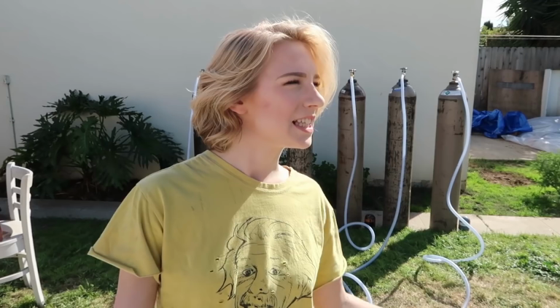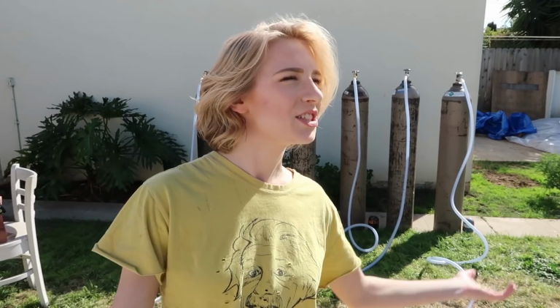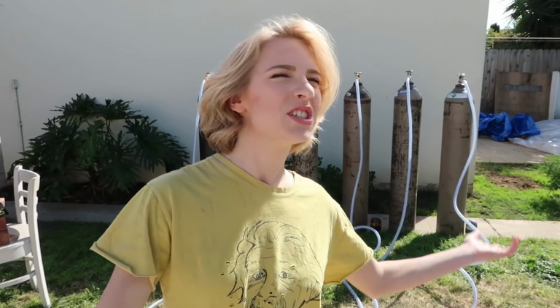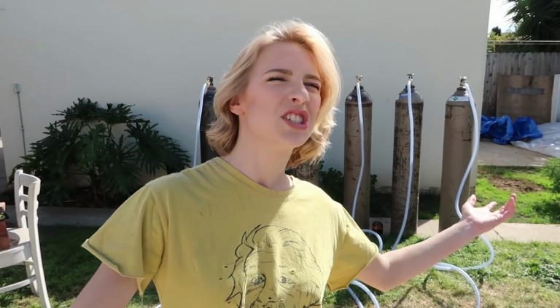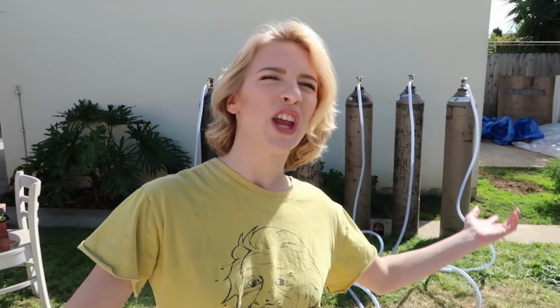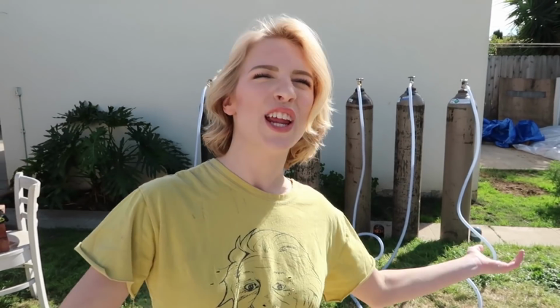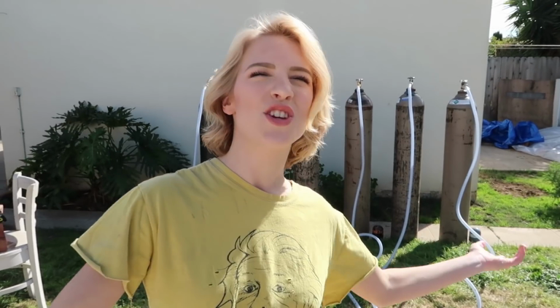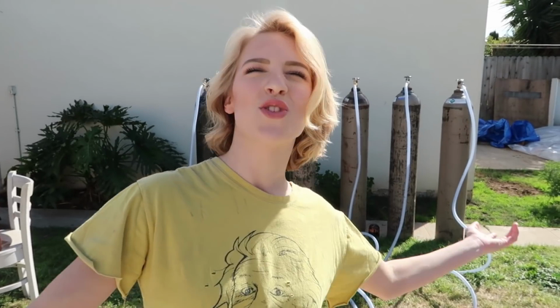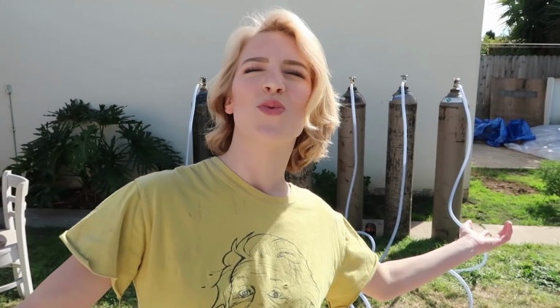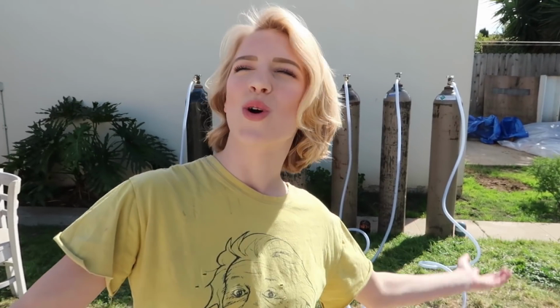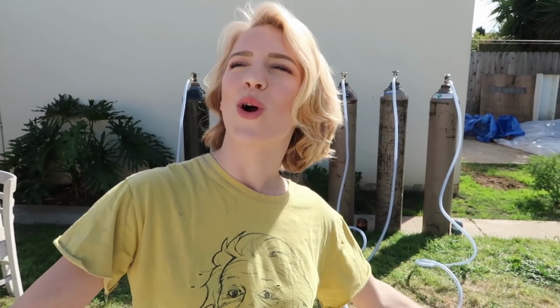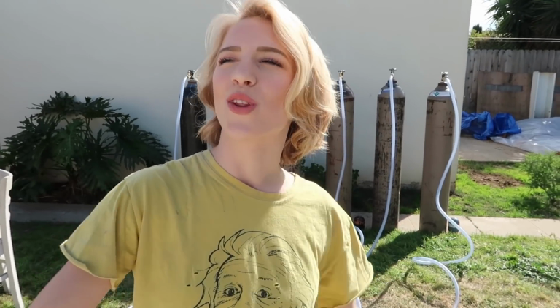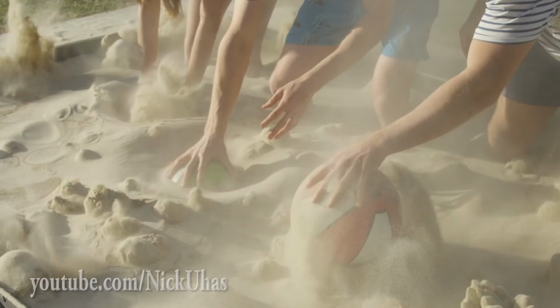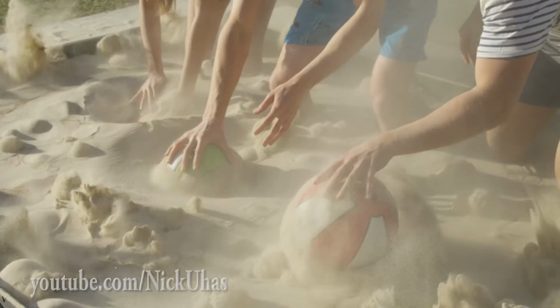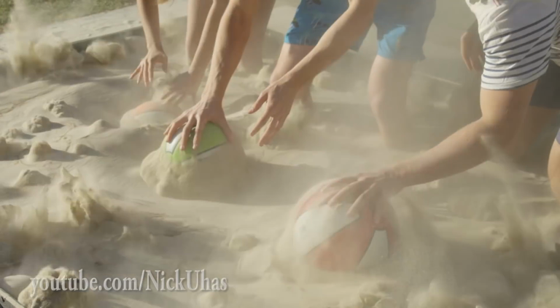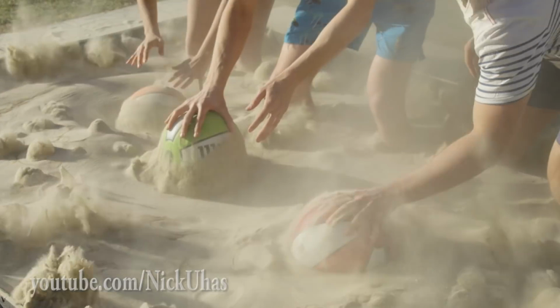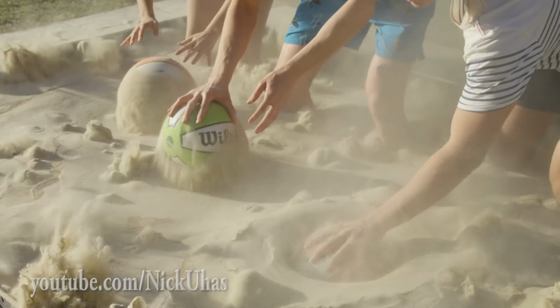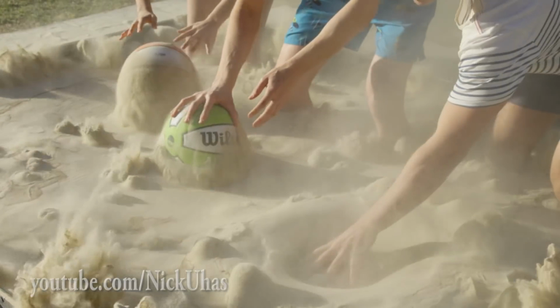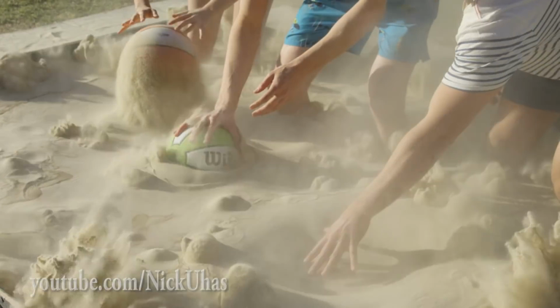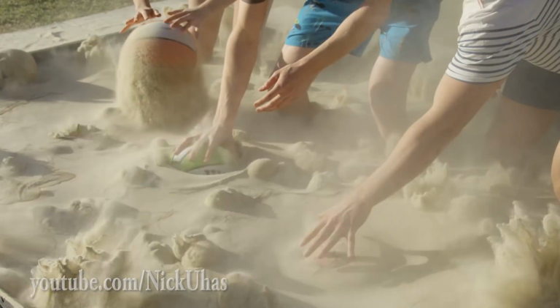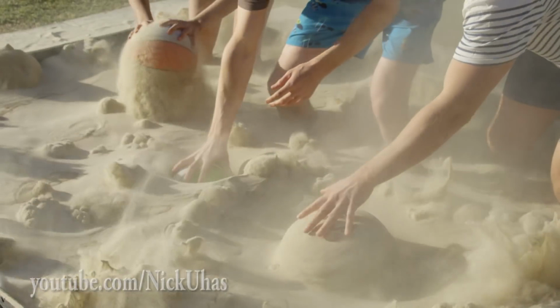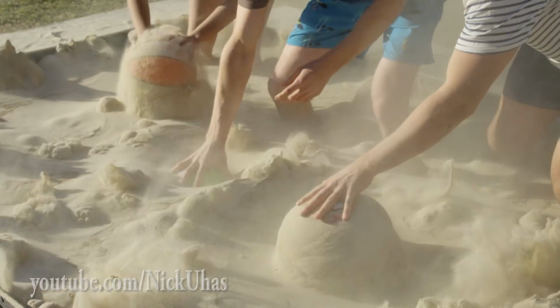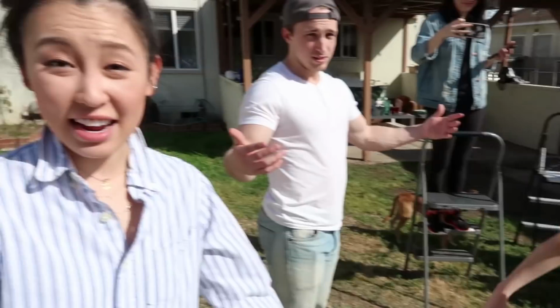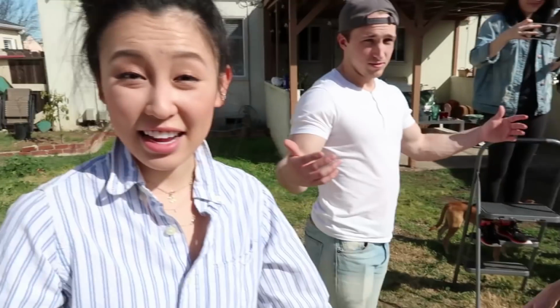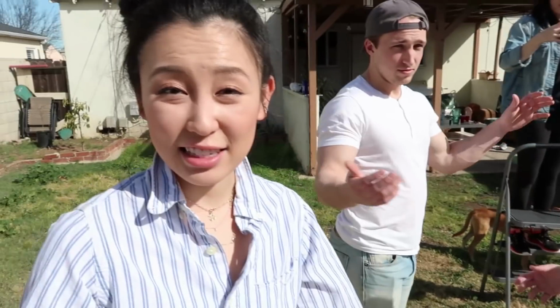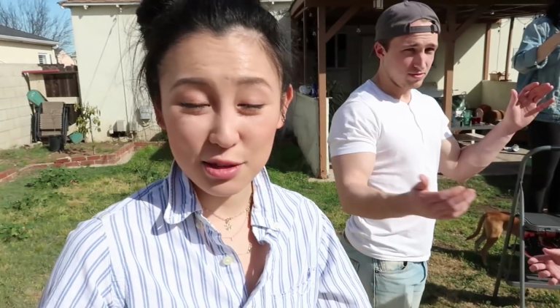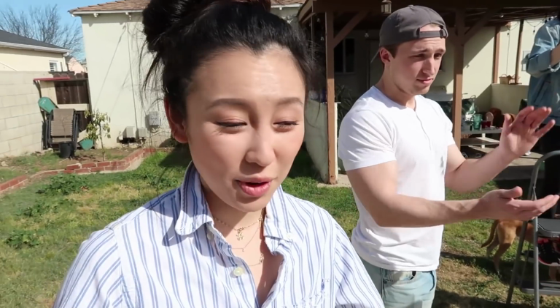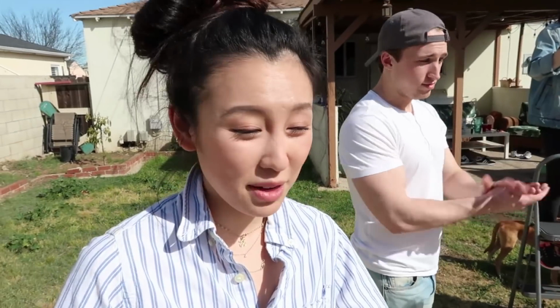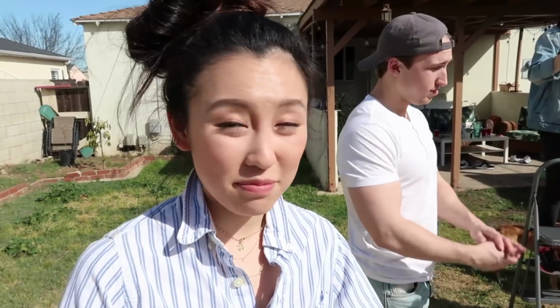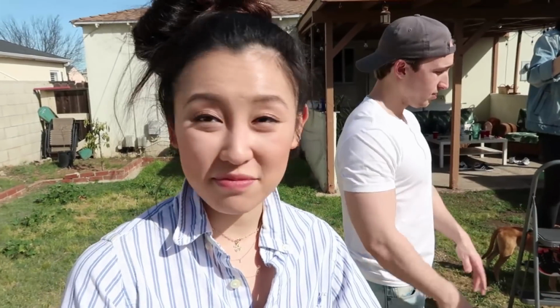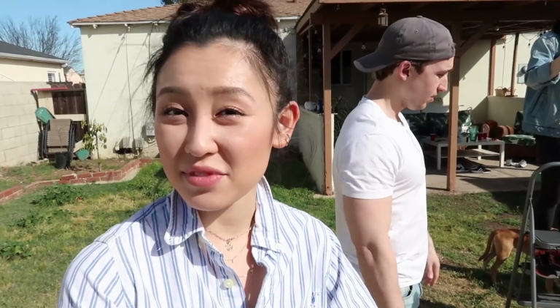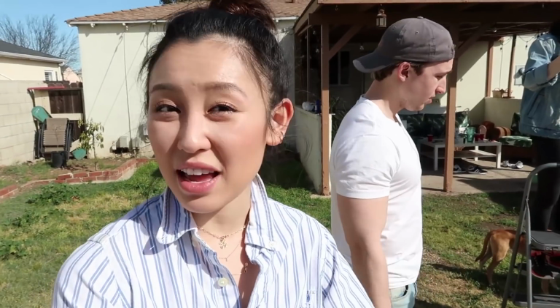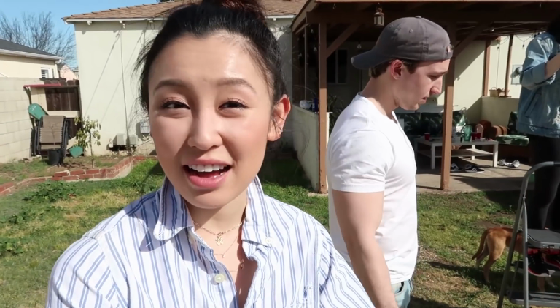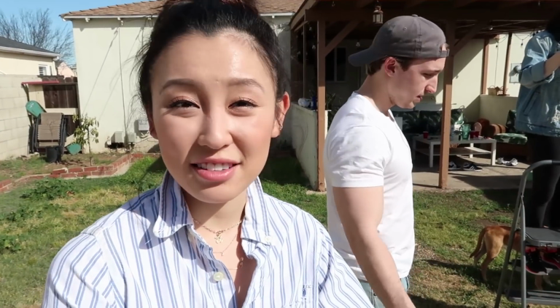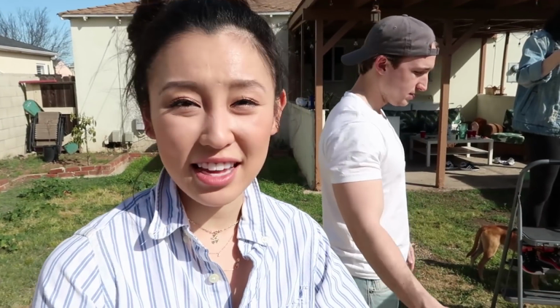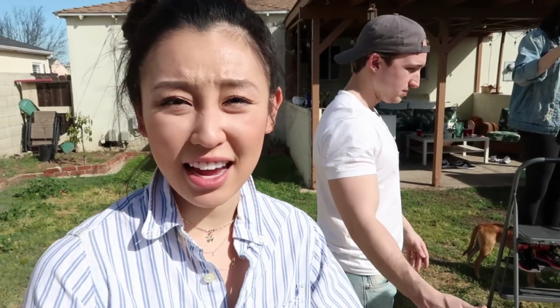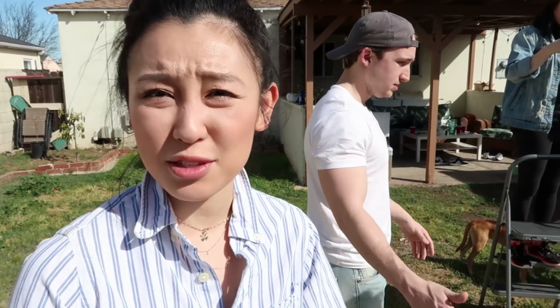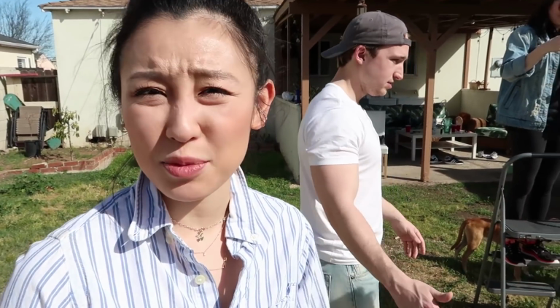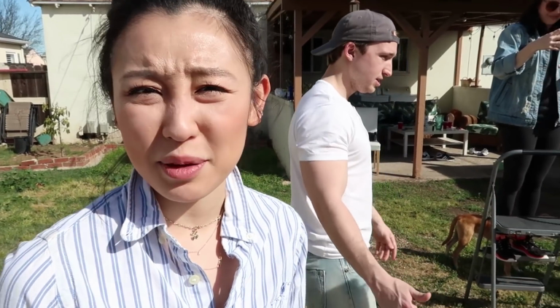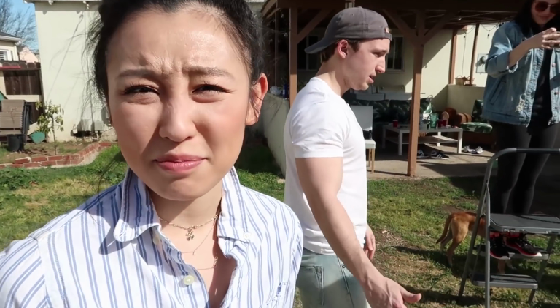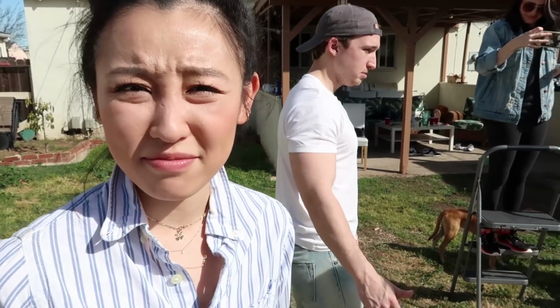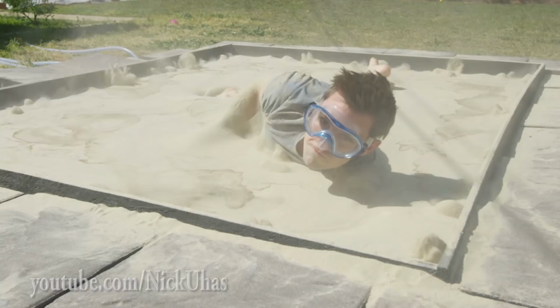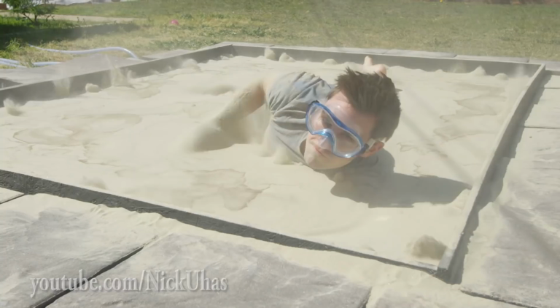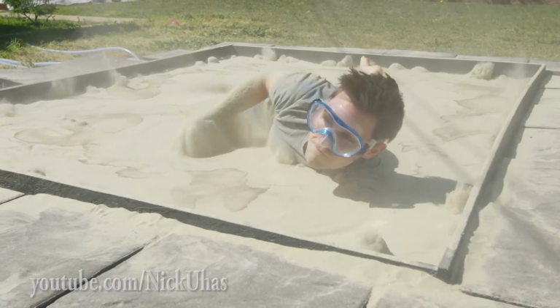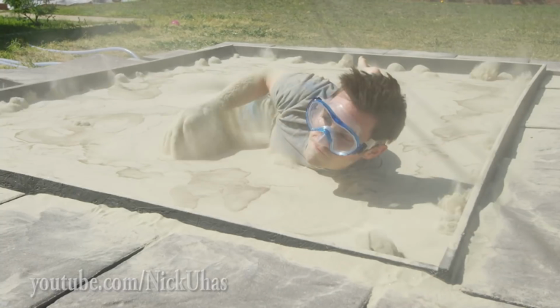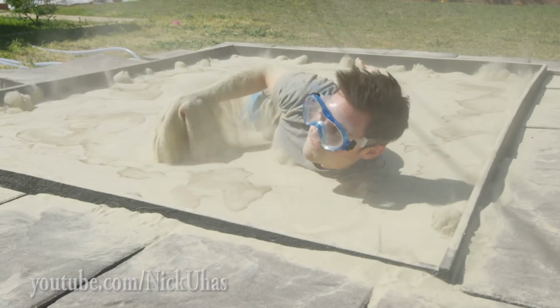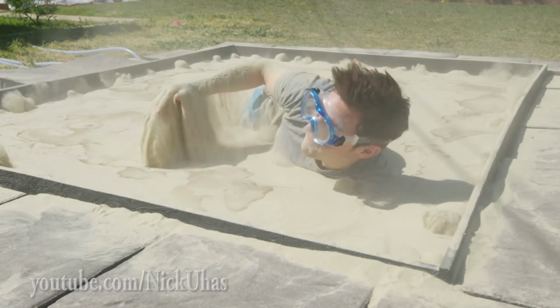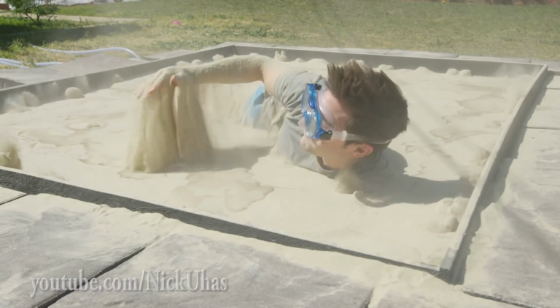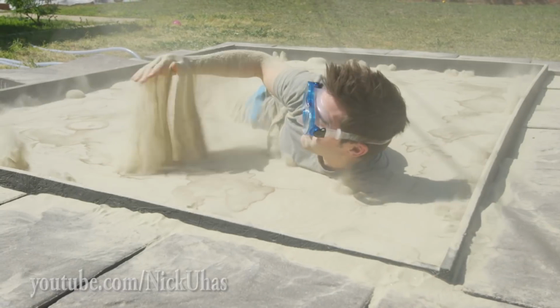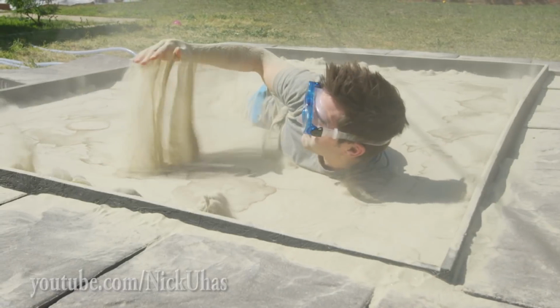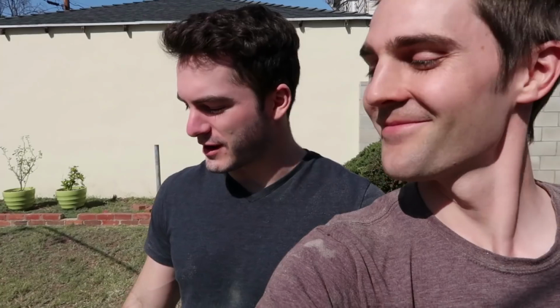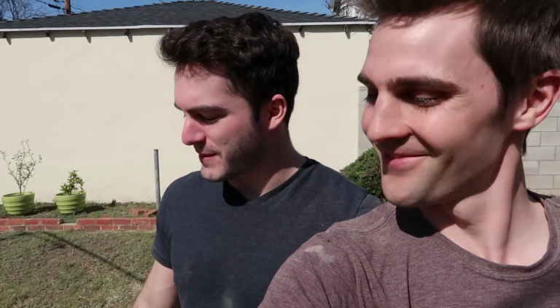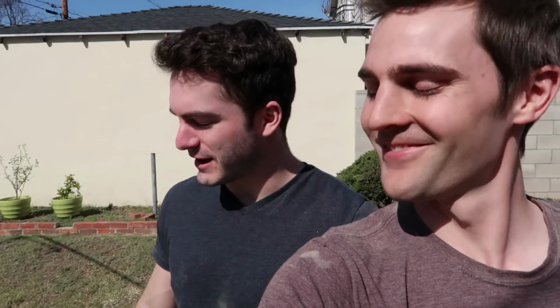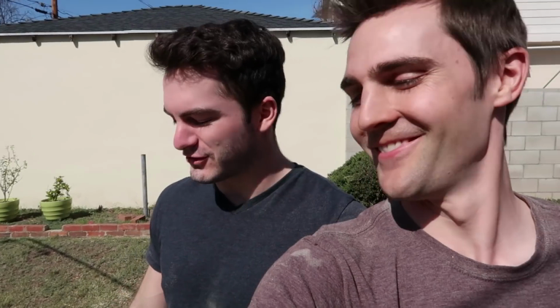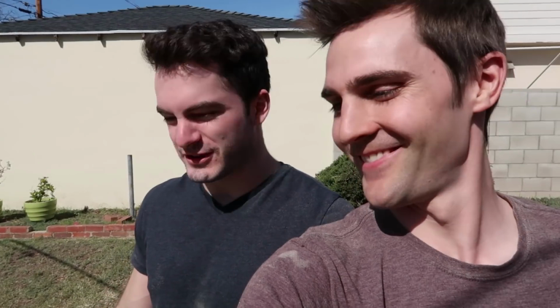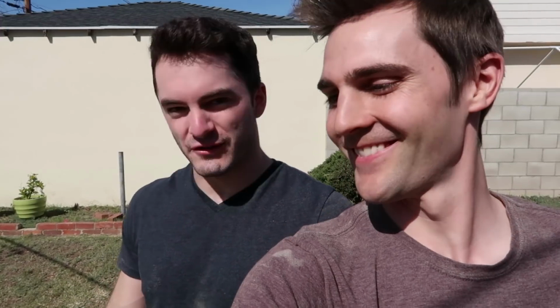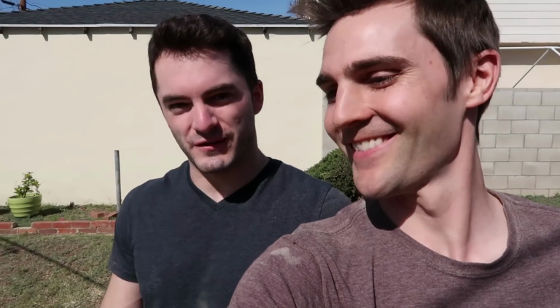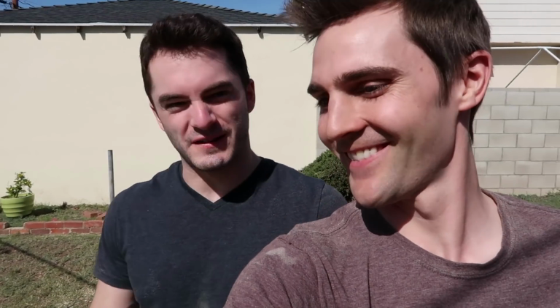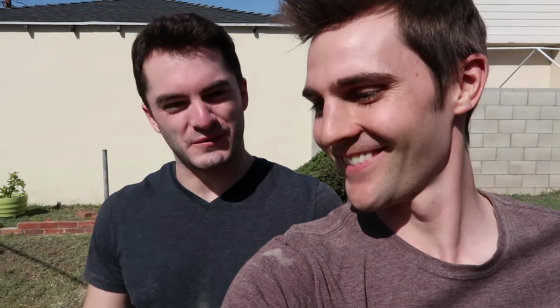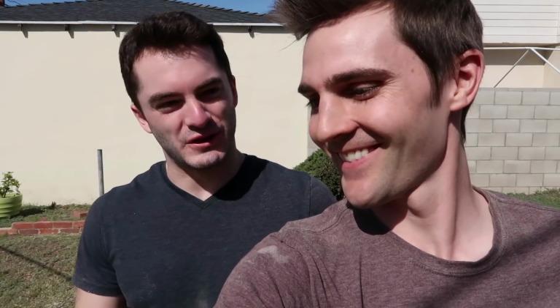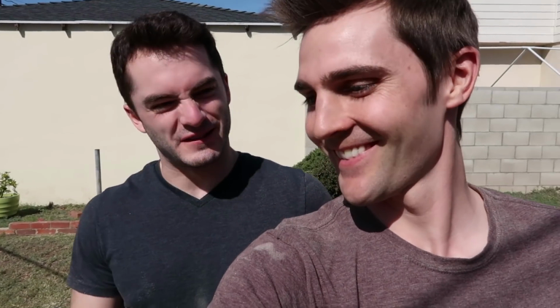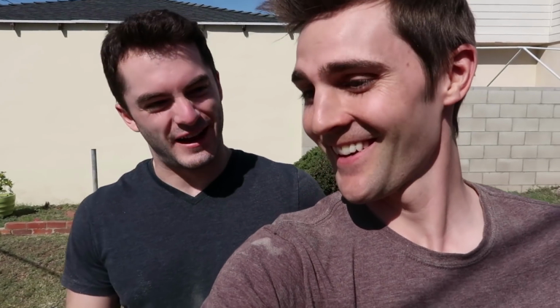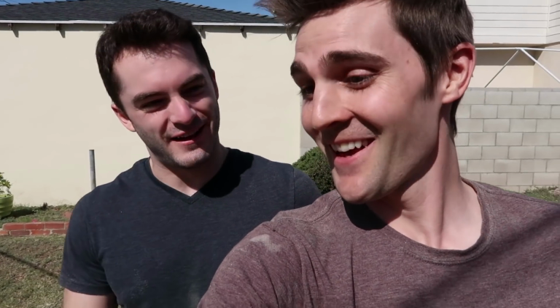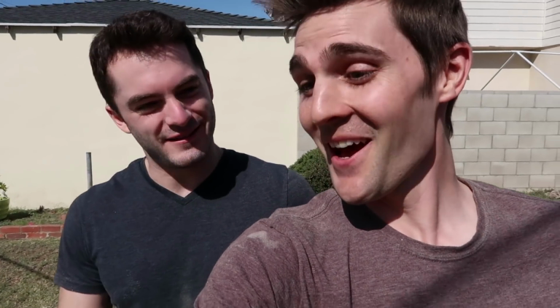This could change the world. I can't swim — sand swim — but I might just get a face full of sand.